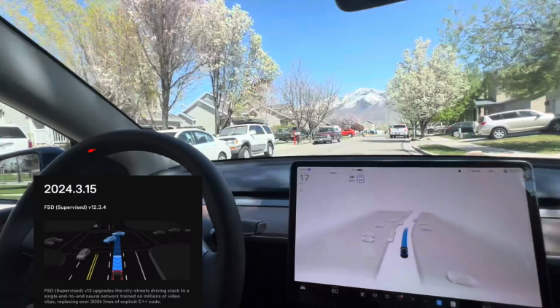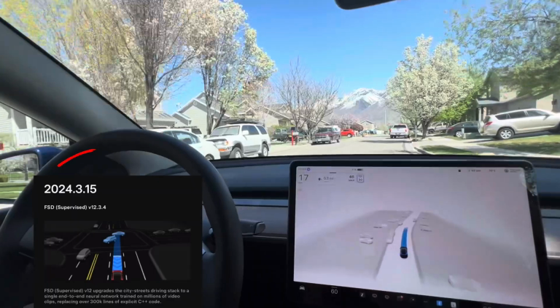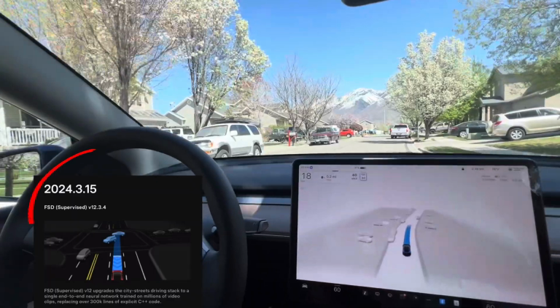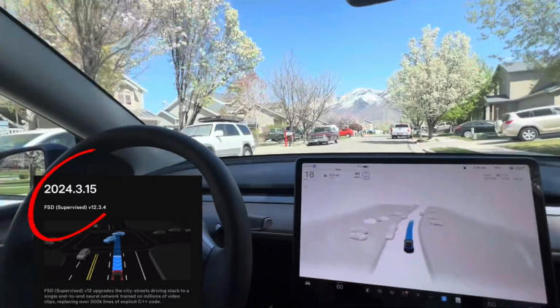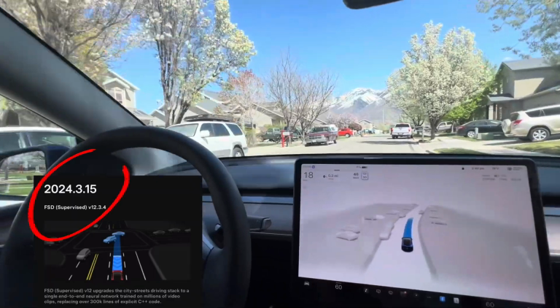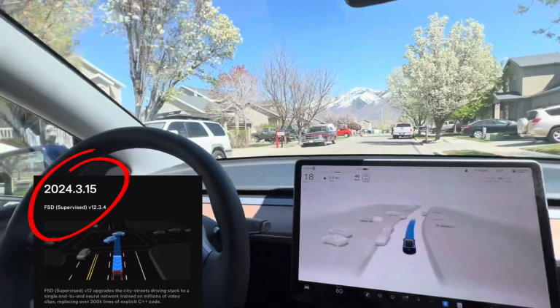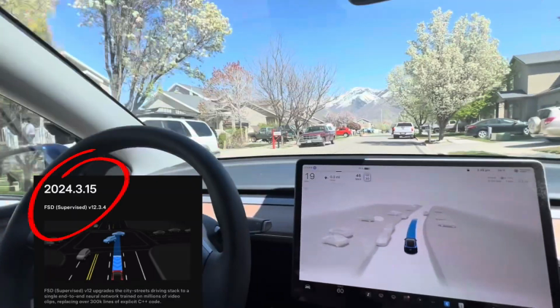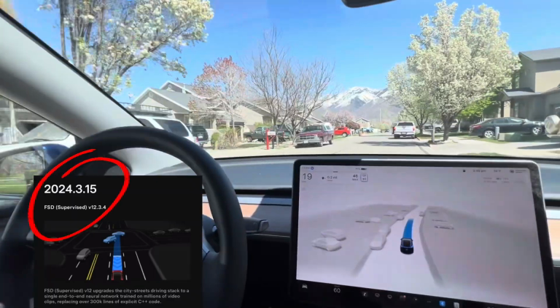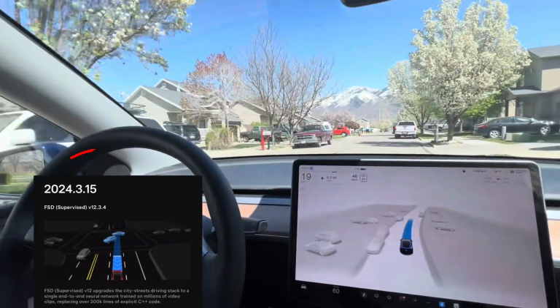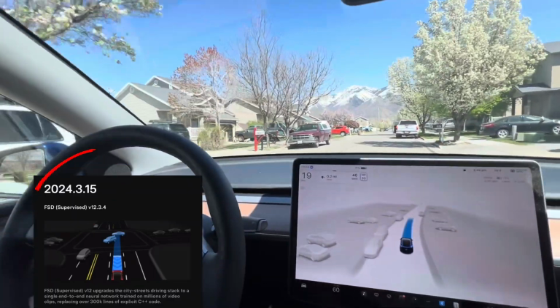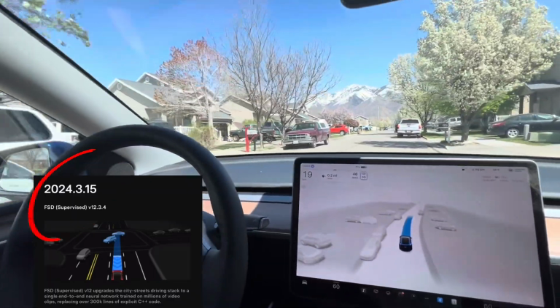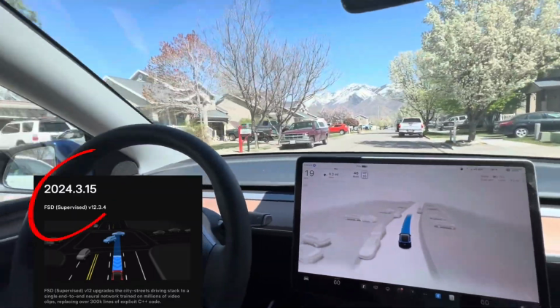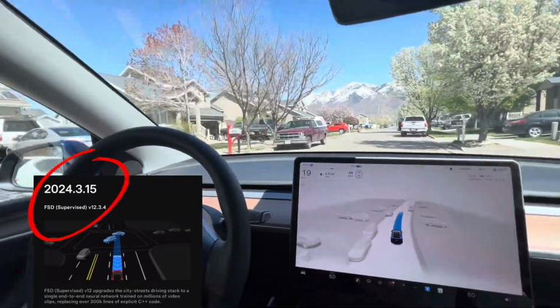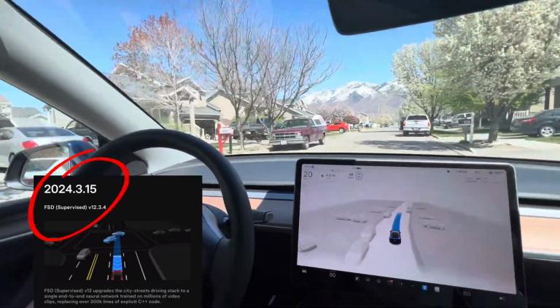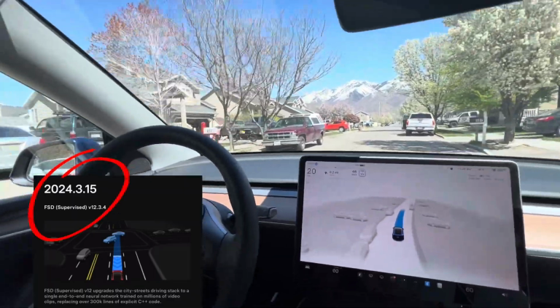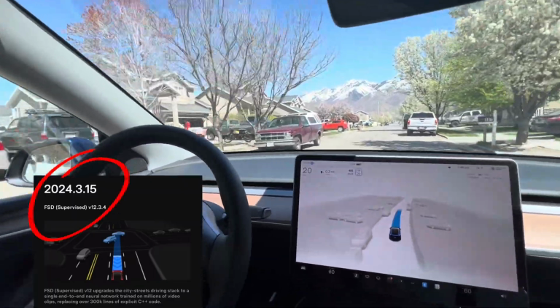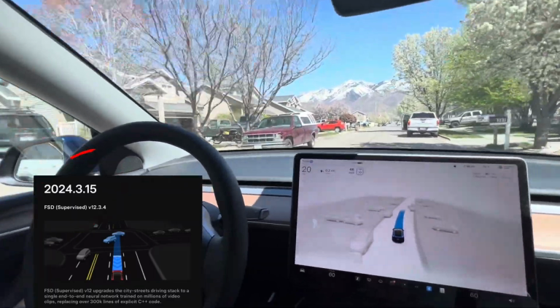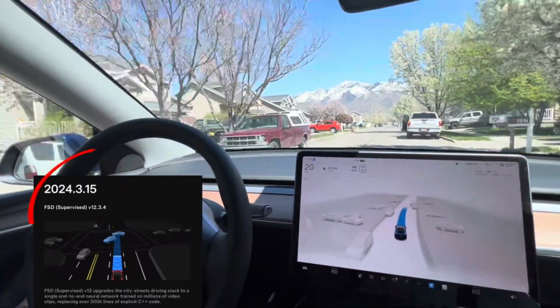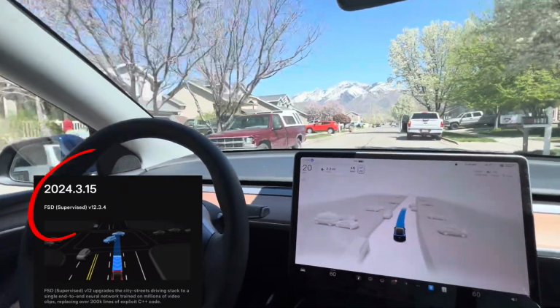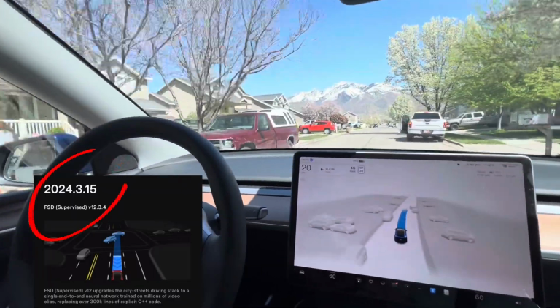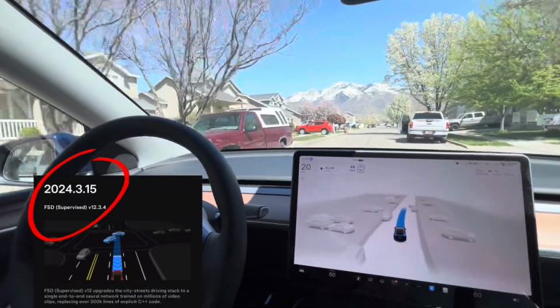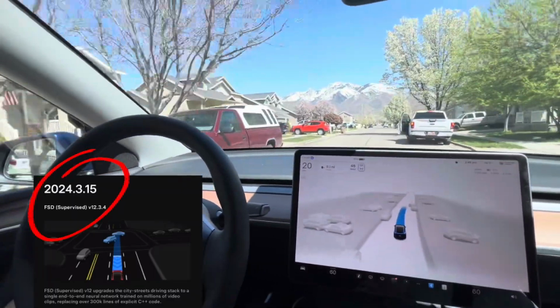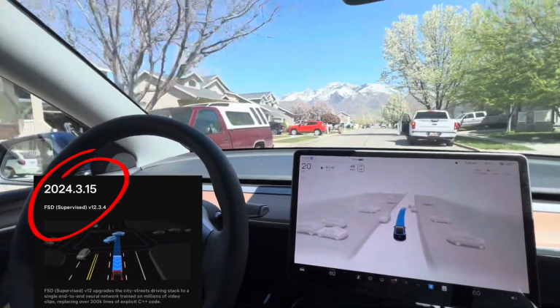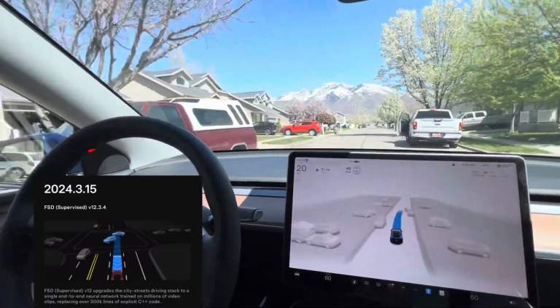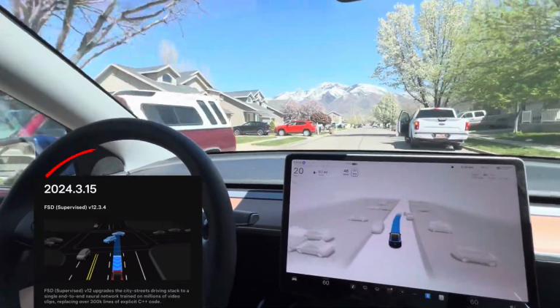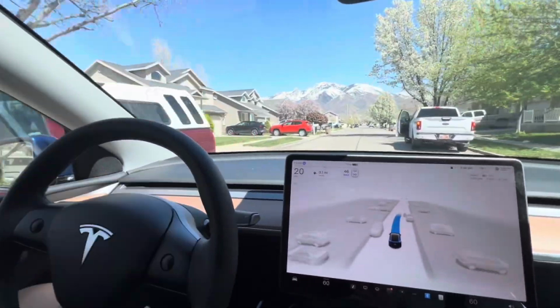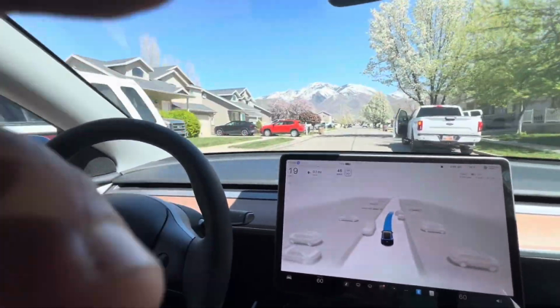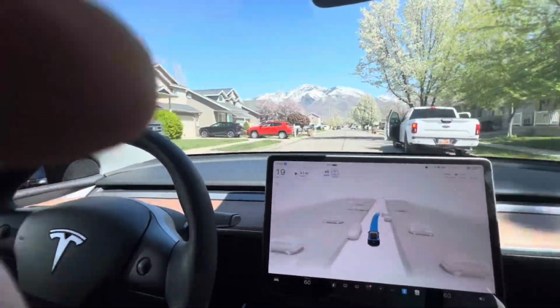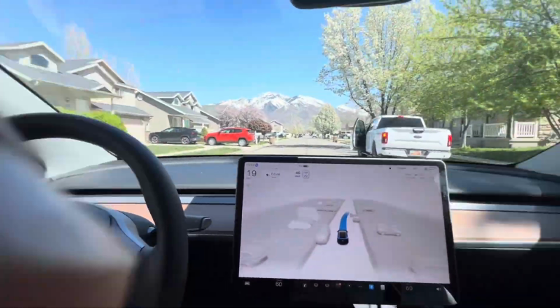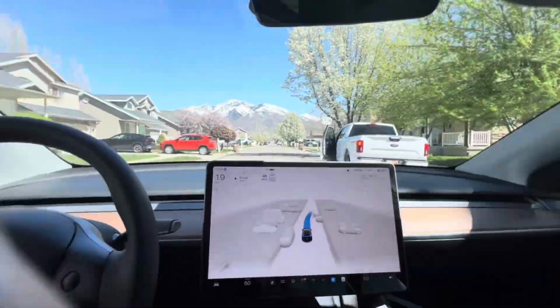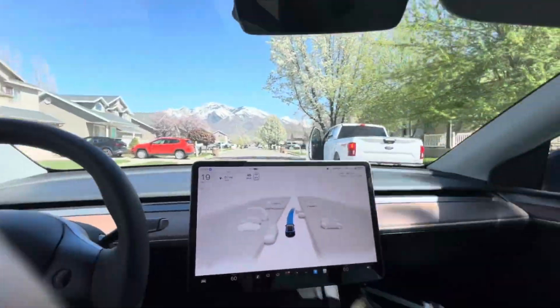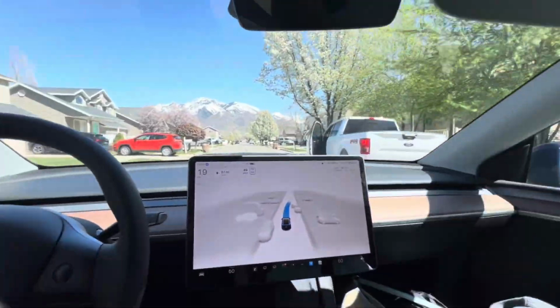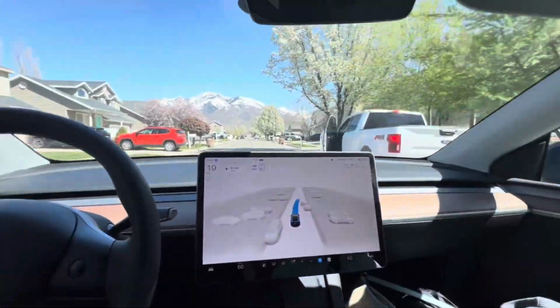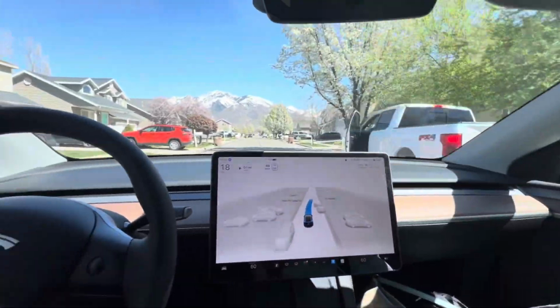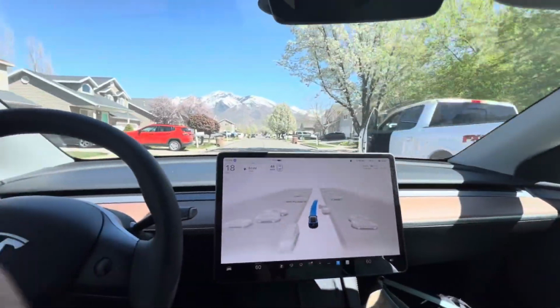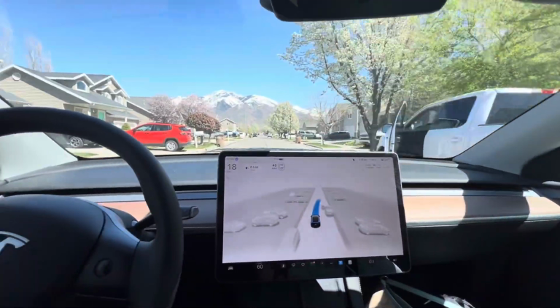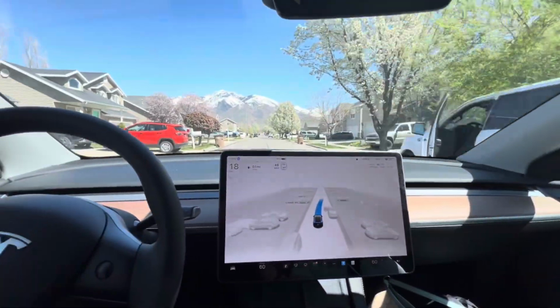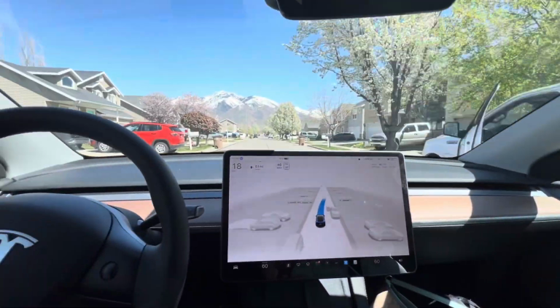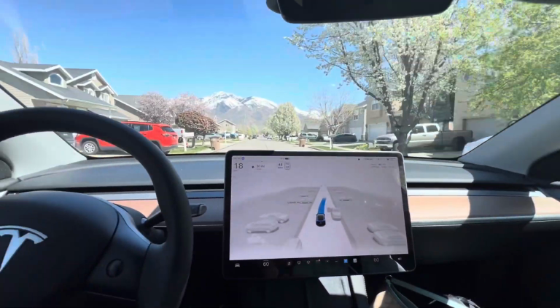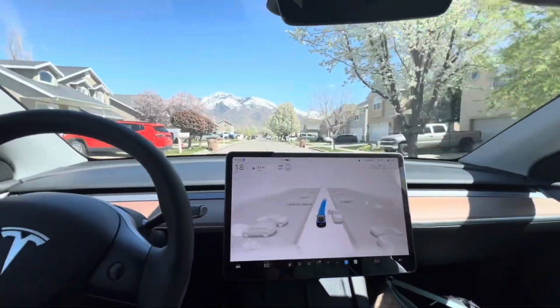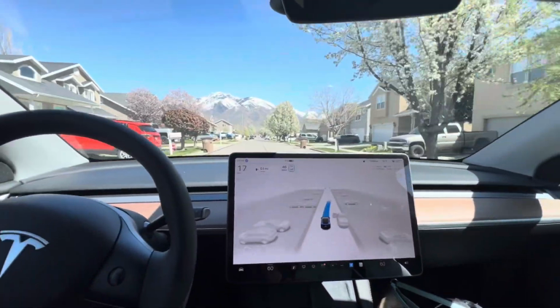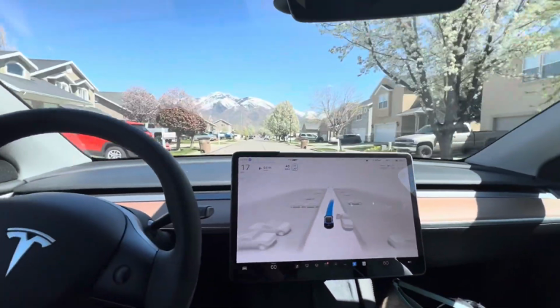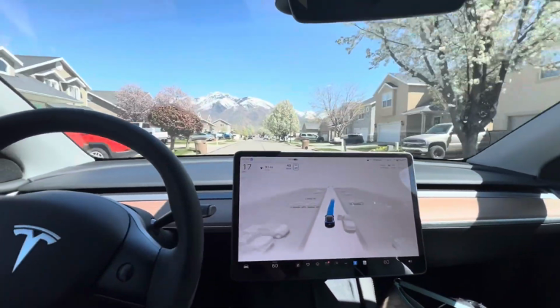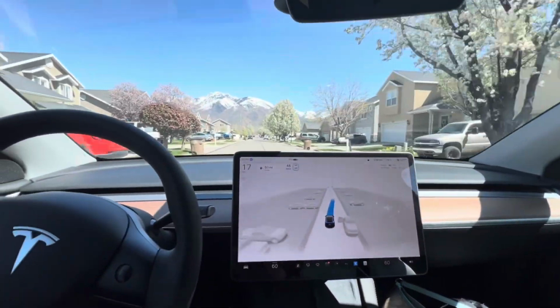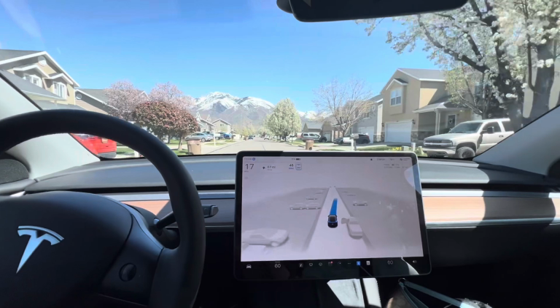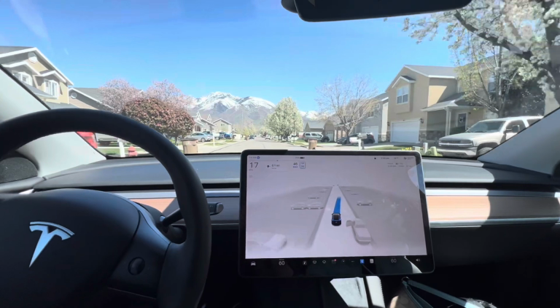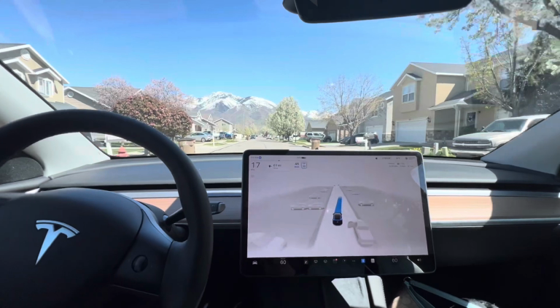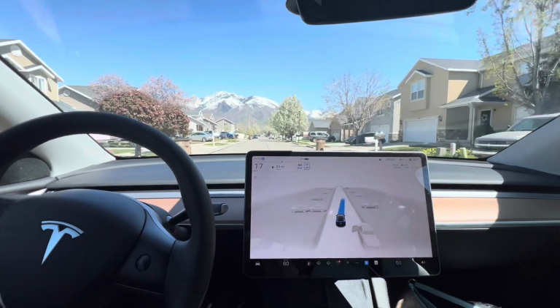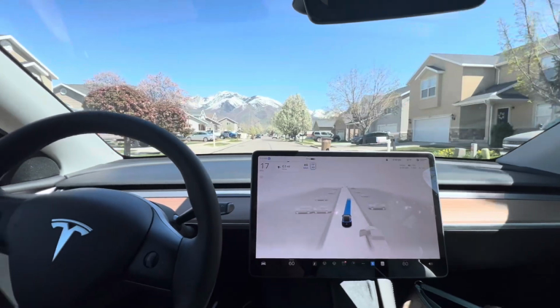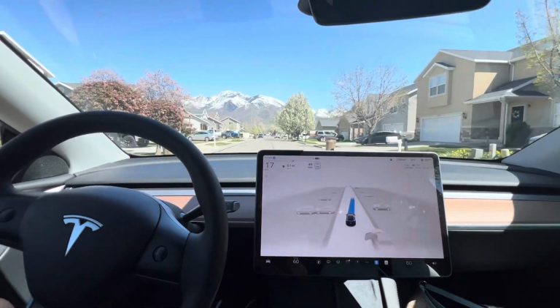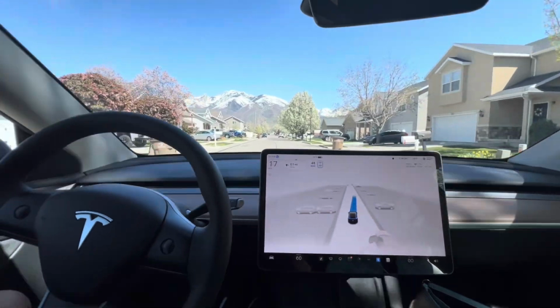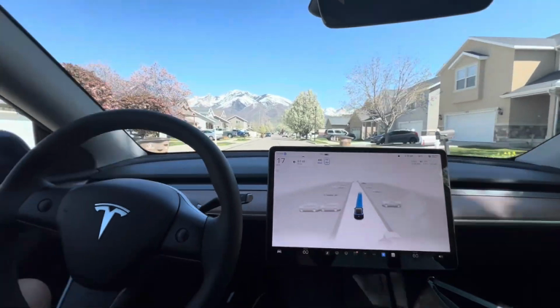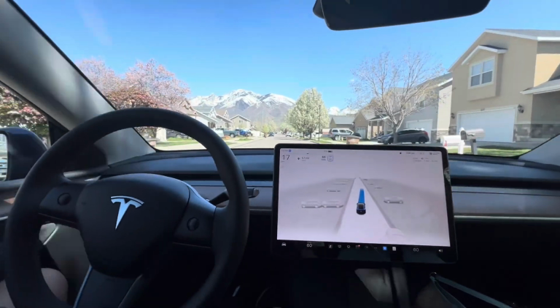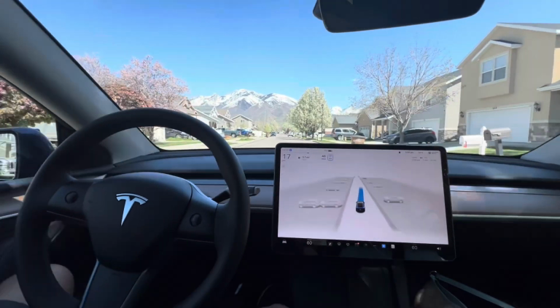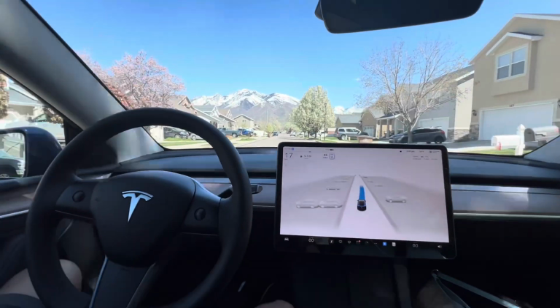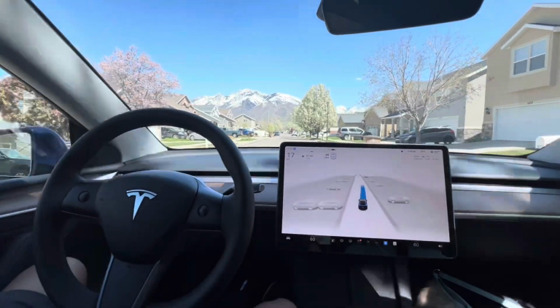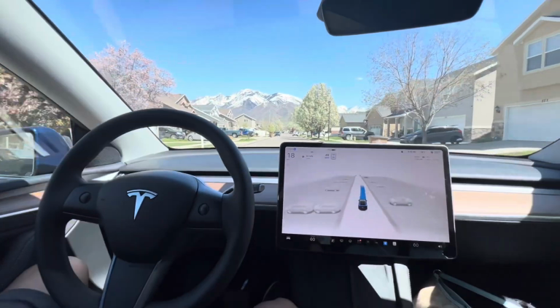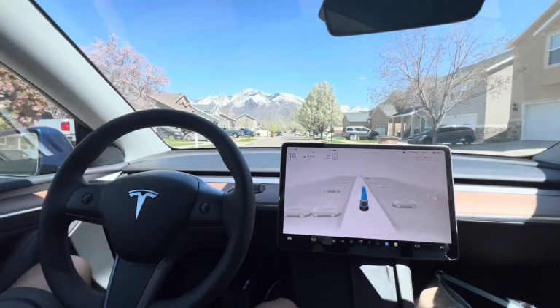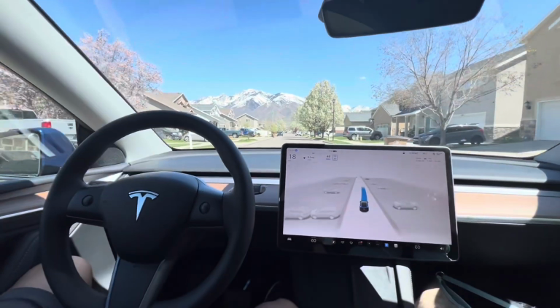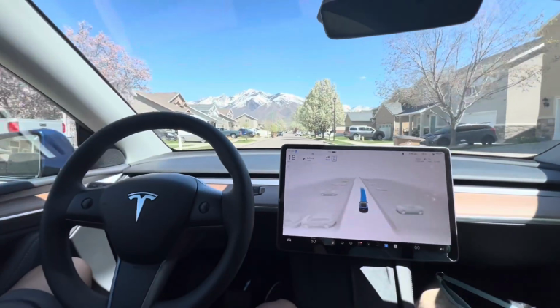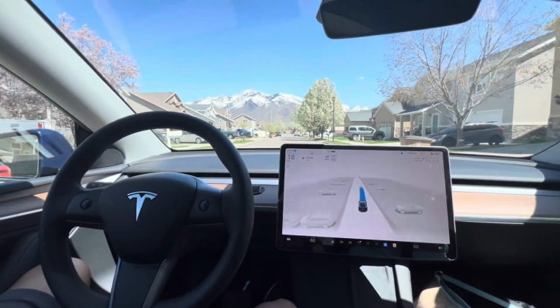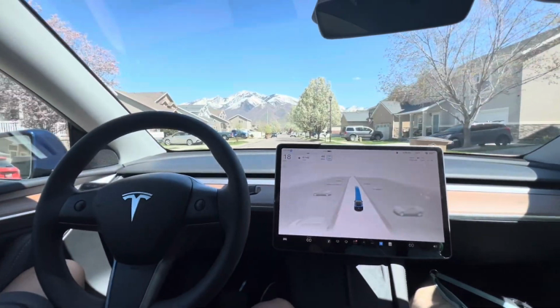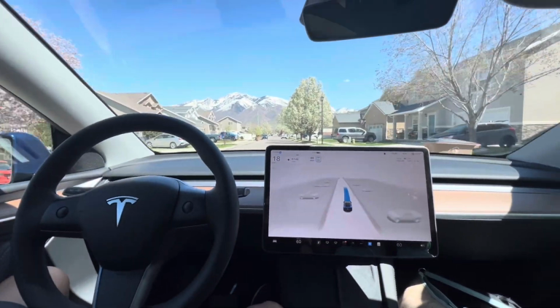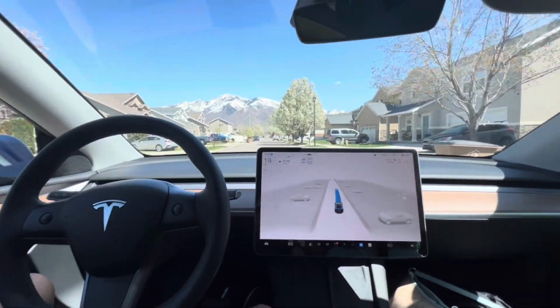Hi everyone, this is my first impression of the latest software update for Tesla Full Self-Driving 12.3.4, which I downloaded this morning.